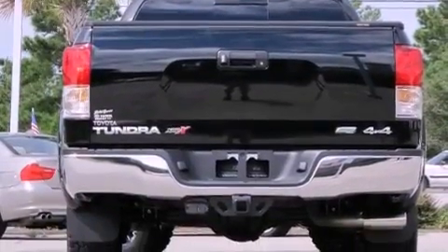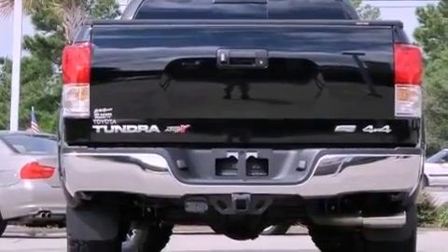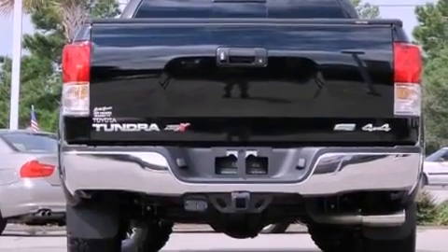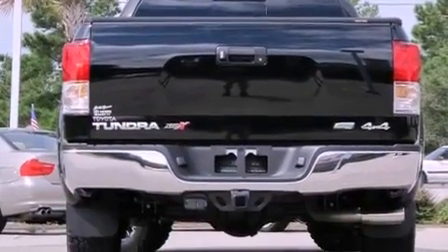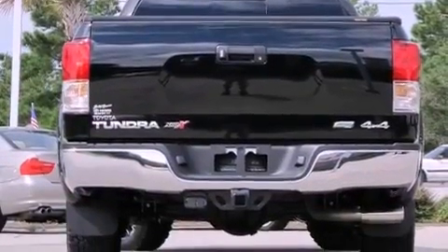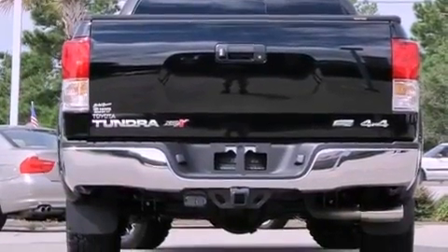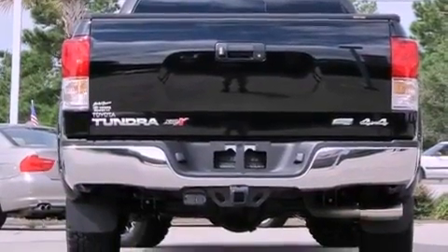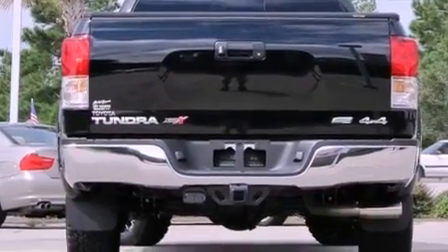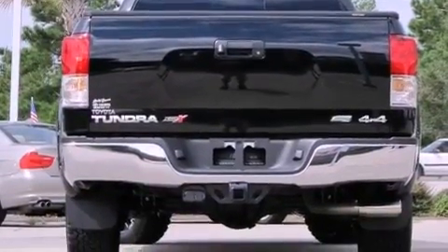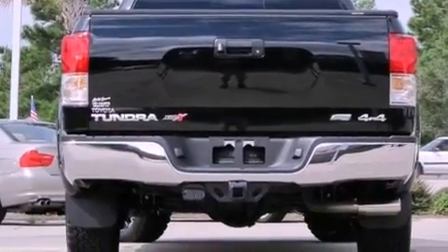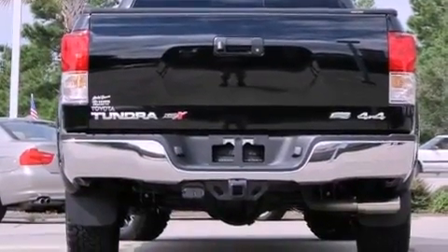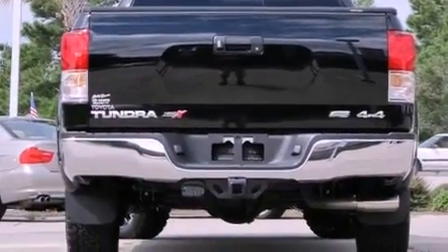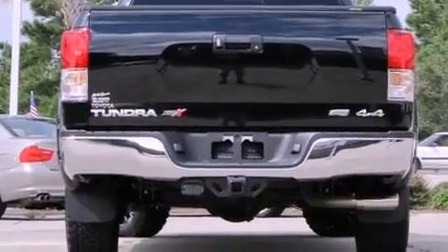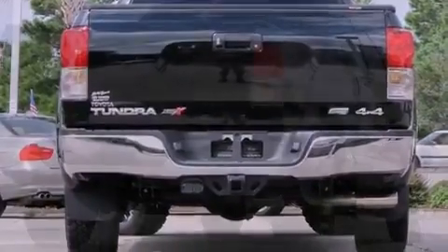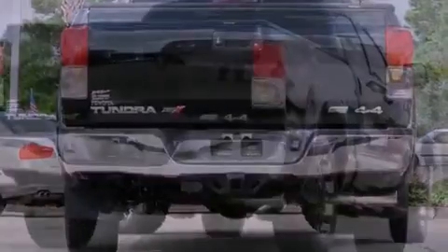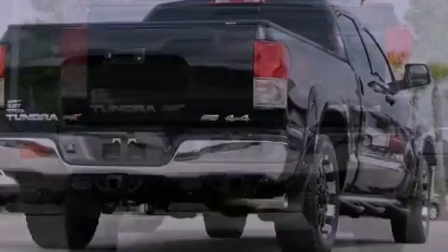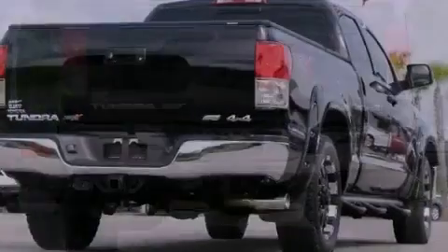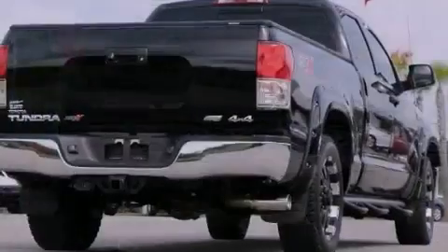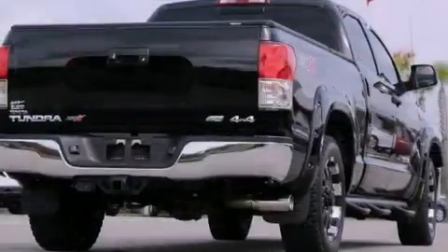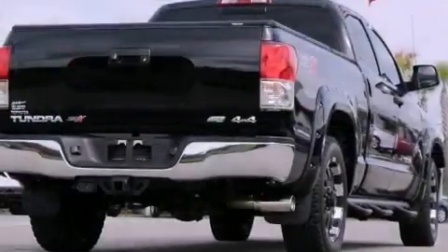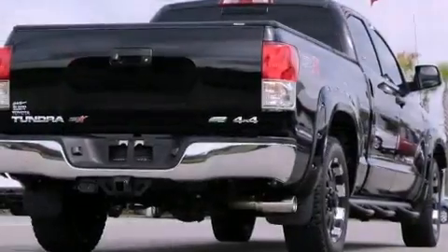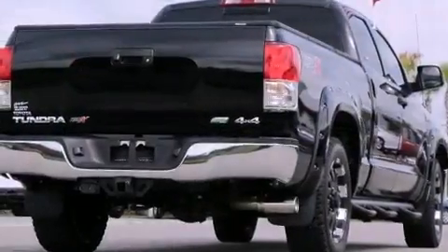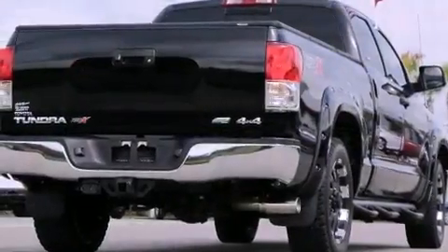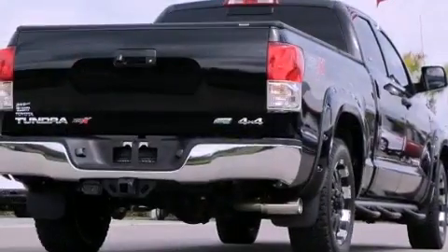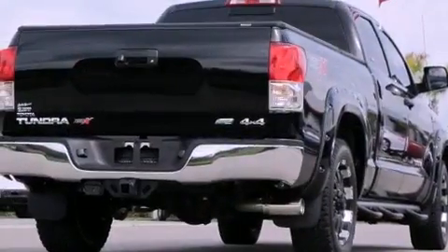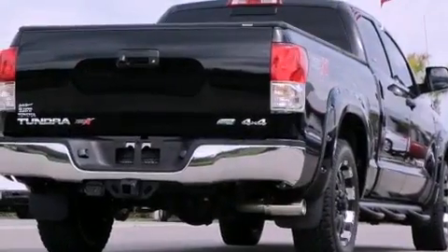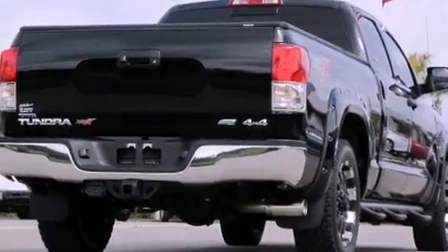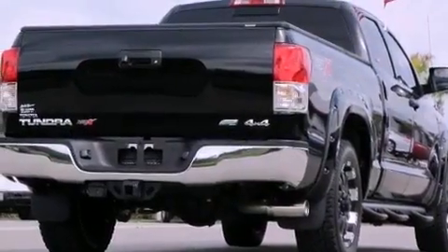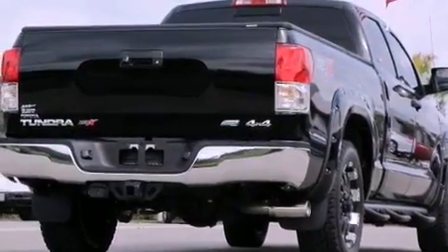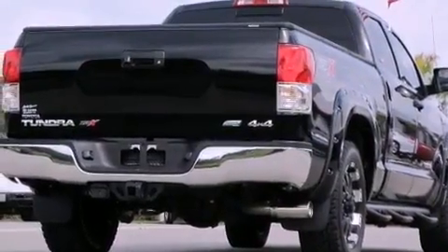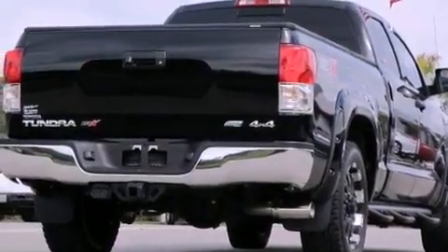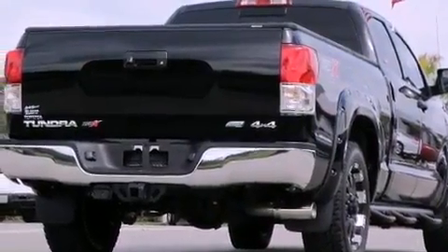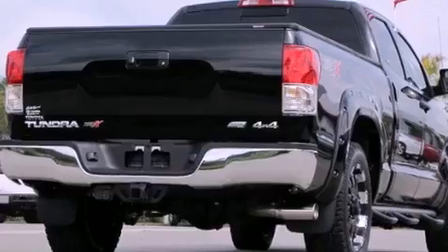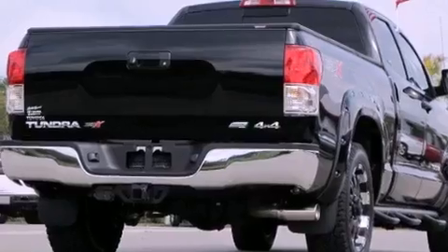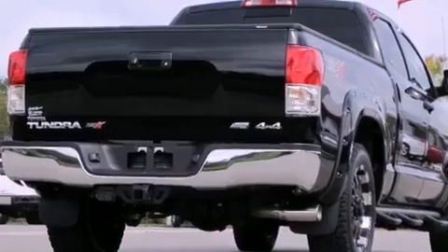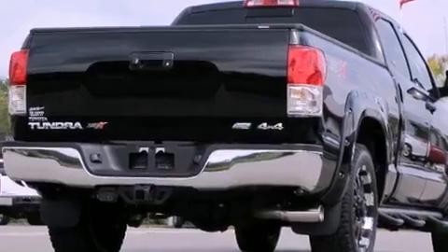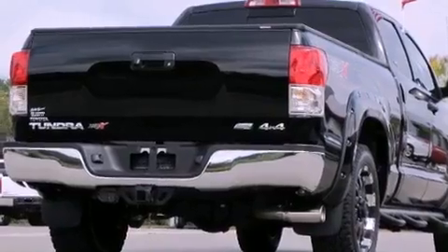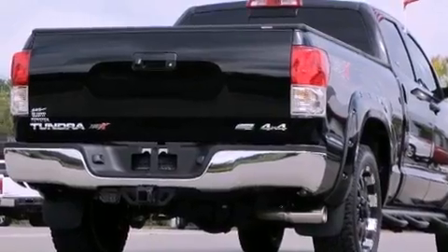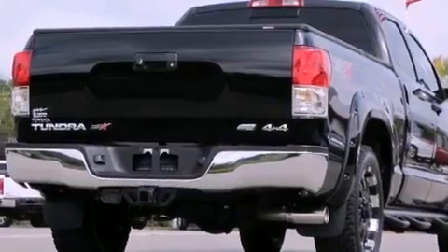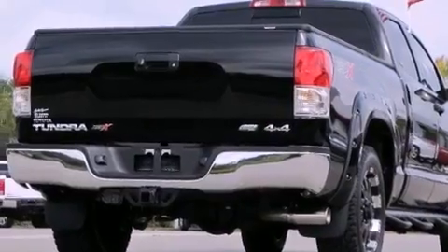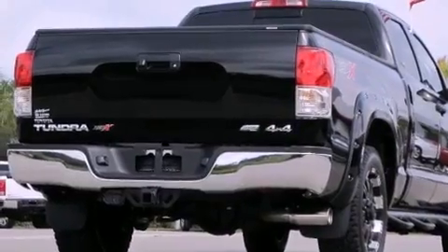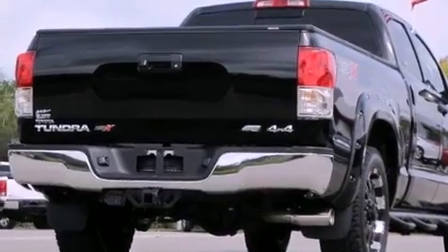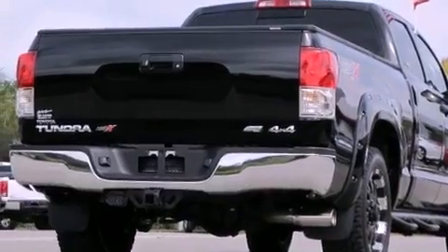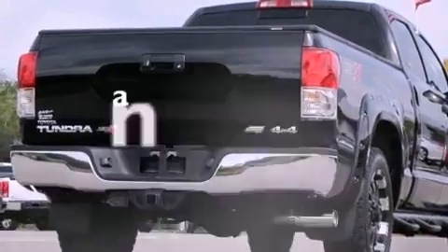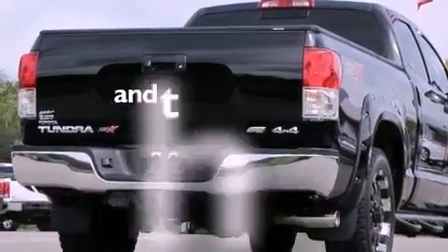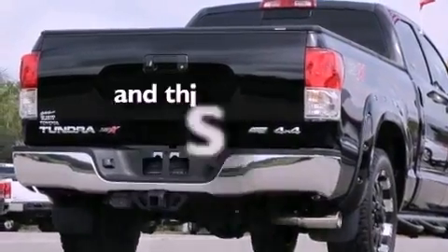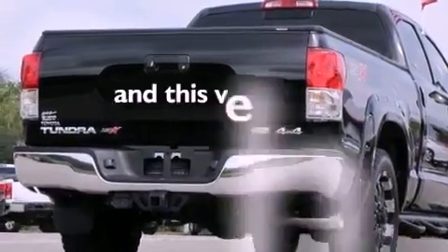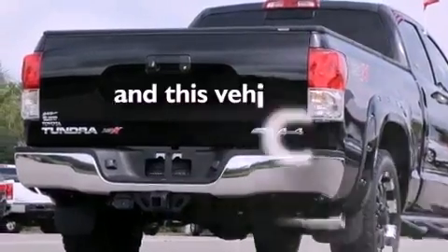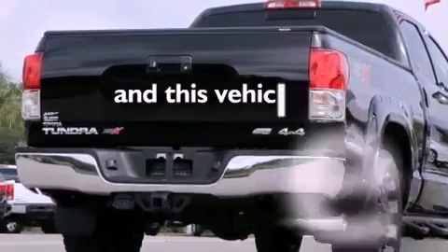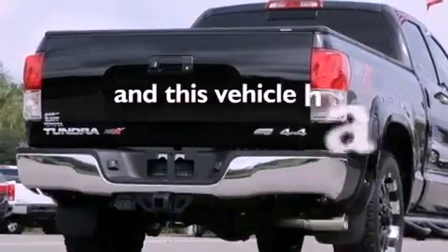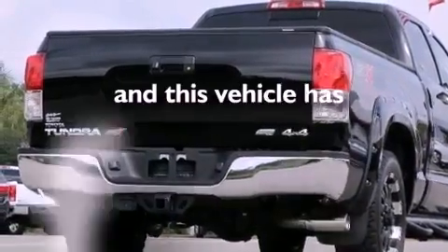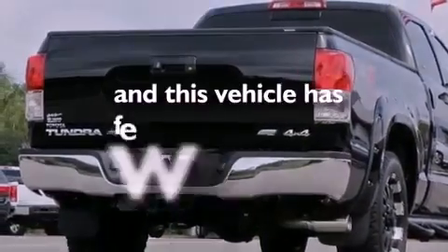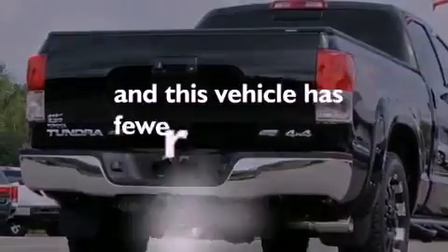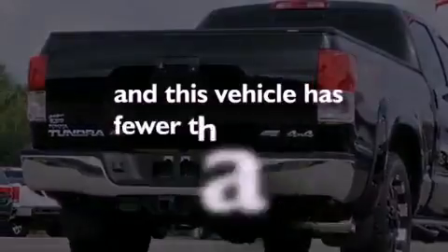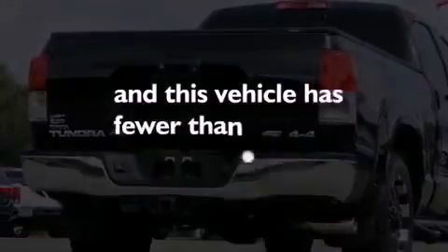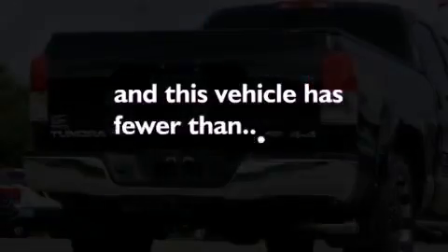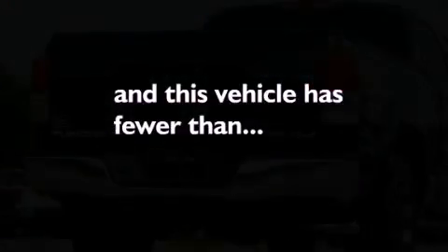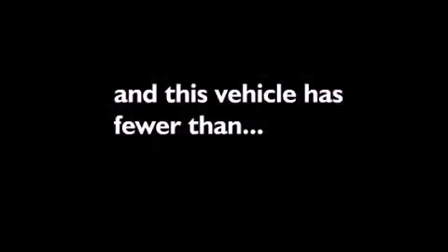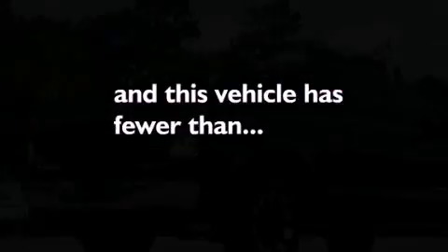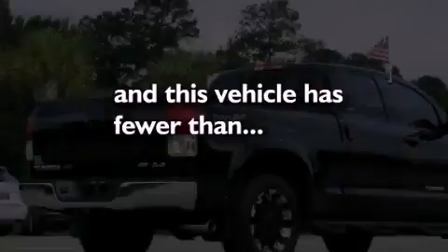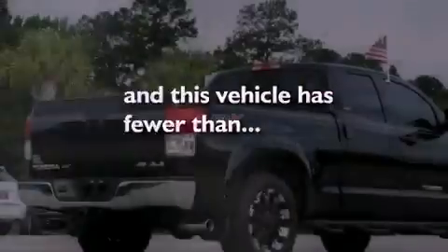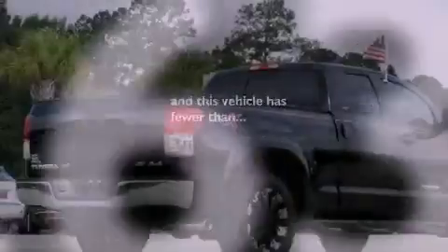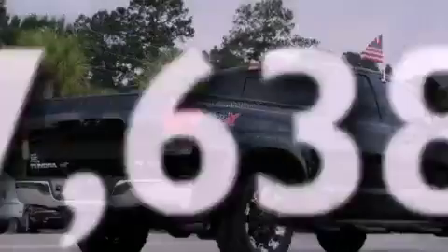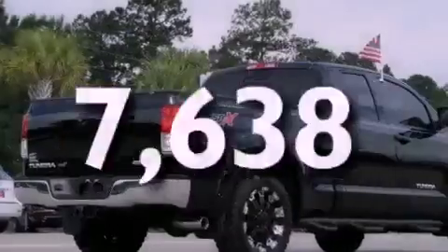Multi-reflector halogen headlights, an anti-lock braking system, side impact airbags, air conditioning, and this vehicle has fewer than 8,000 miles on the odometer.